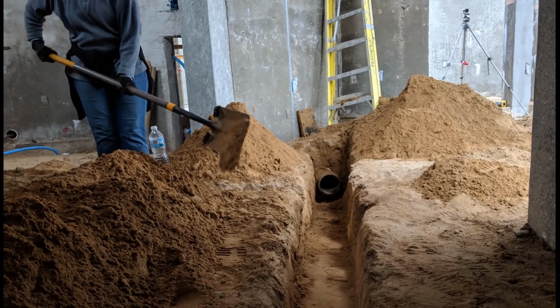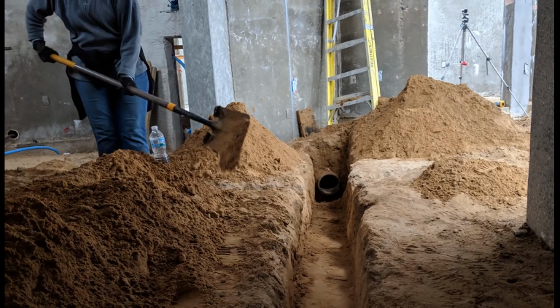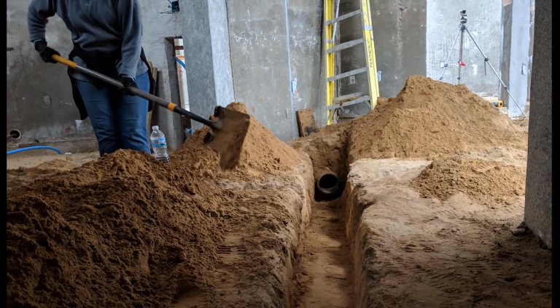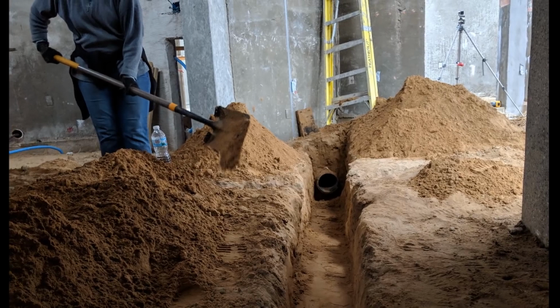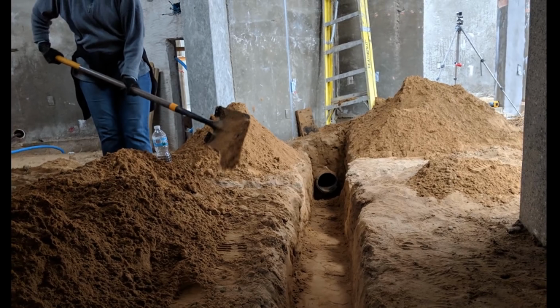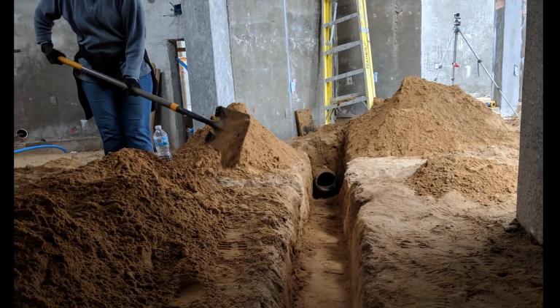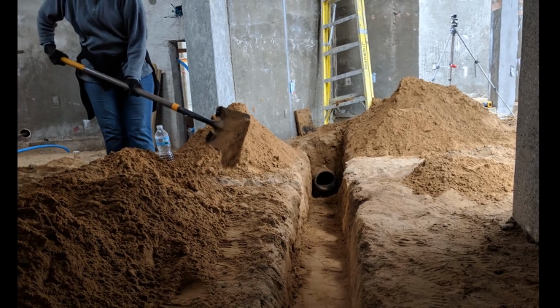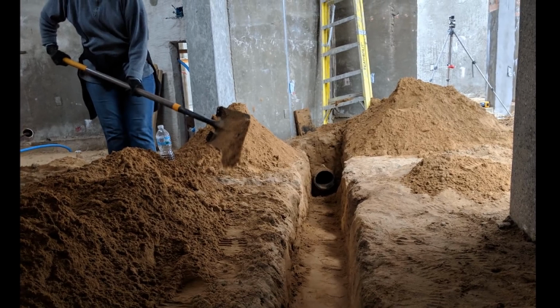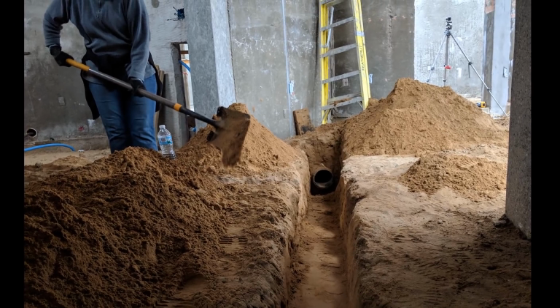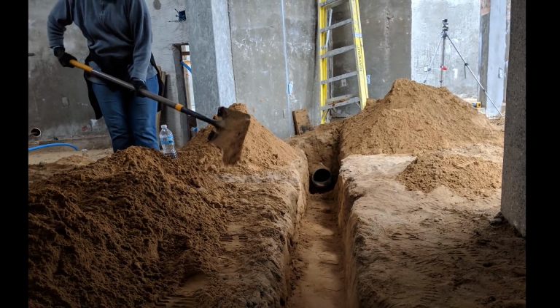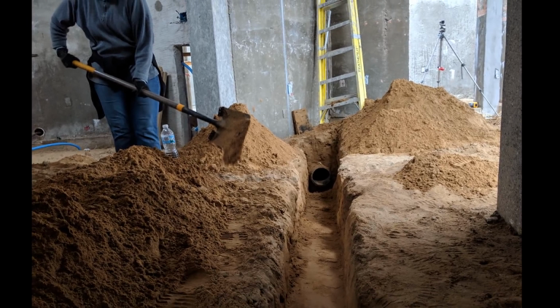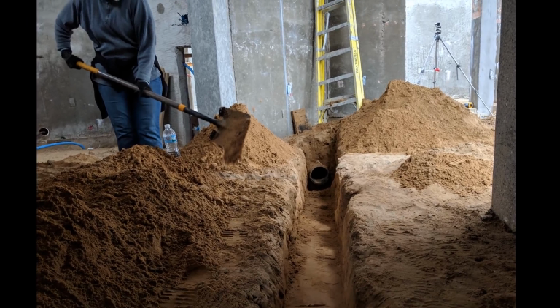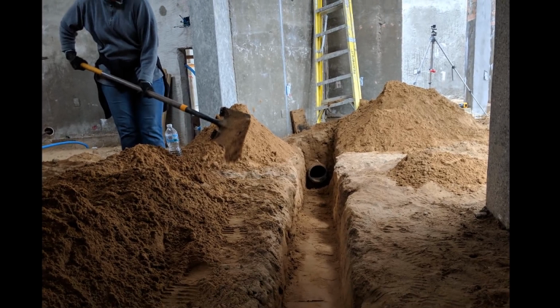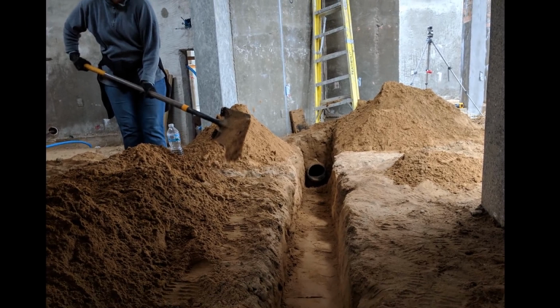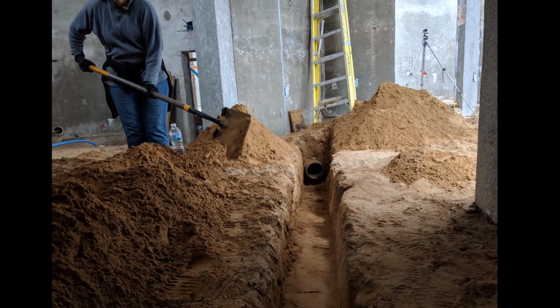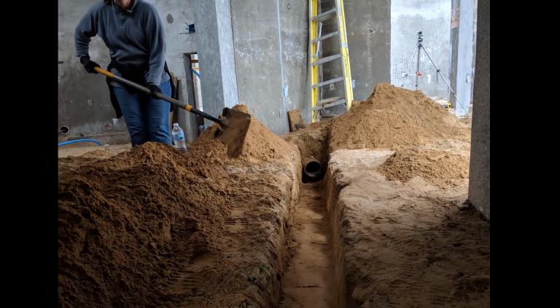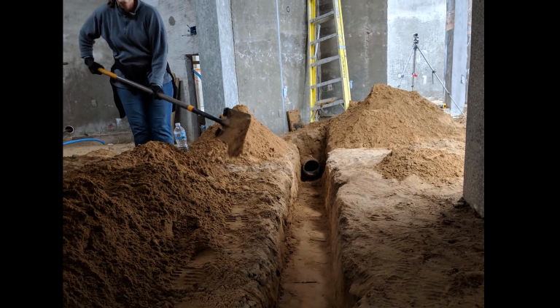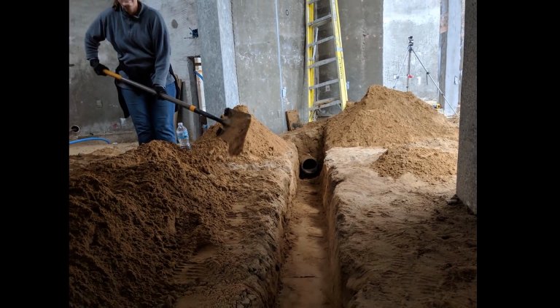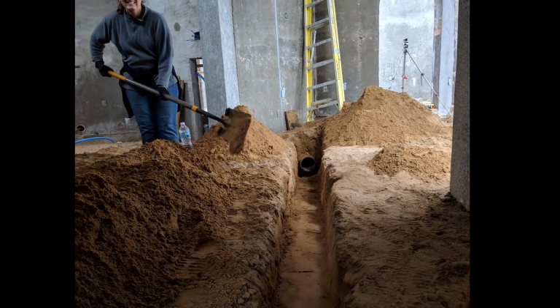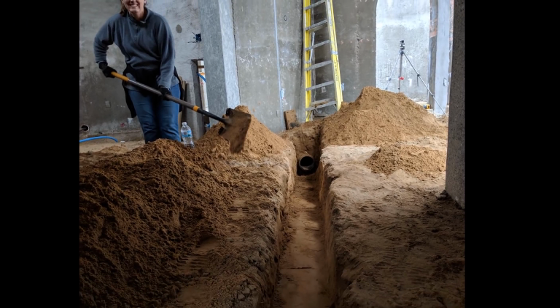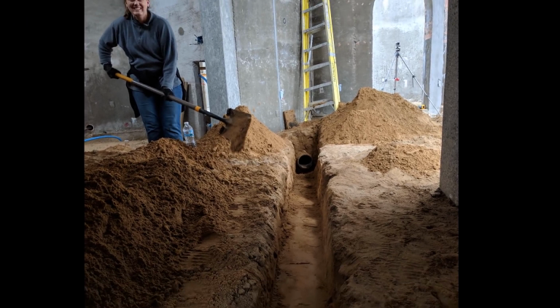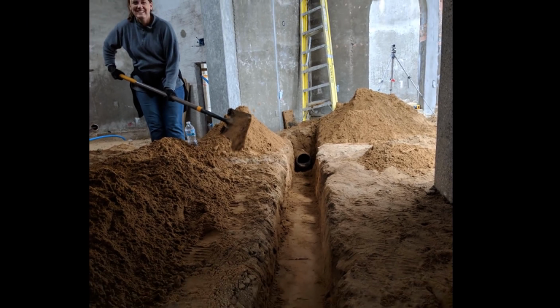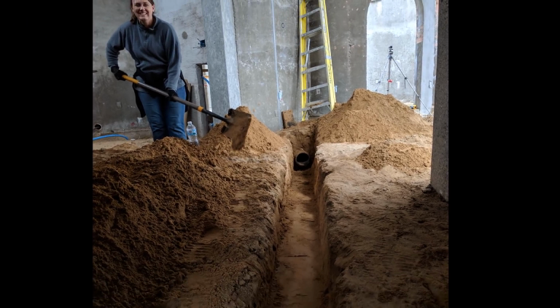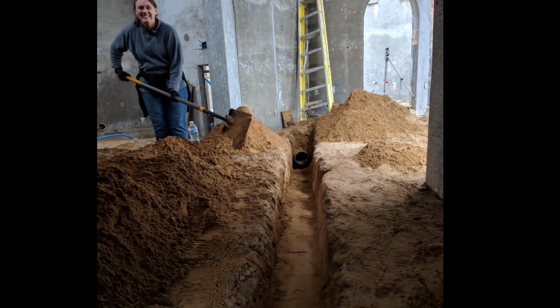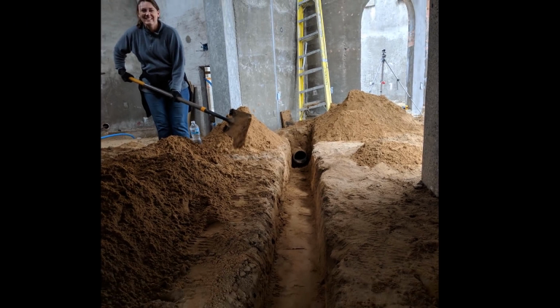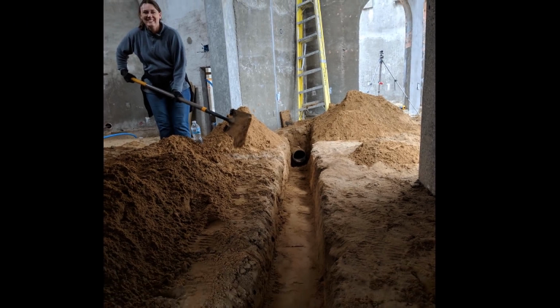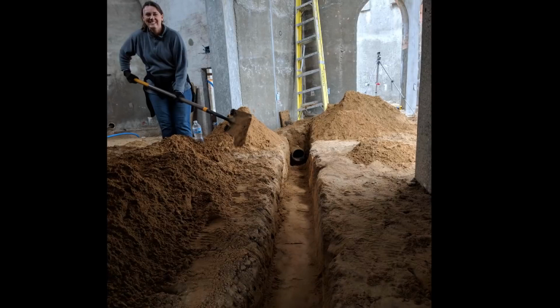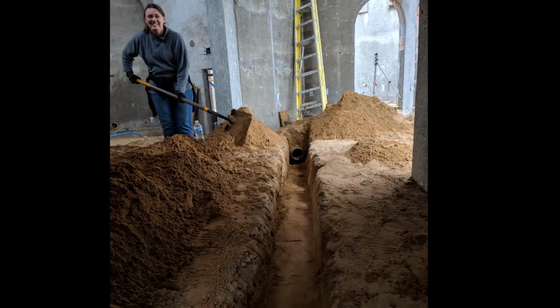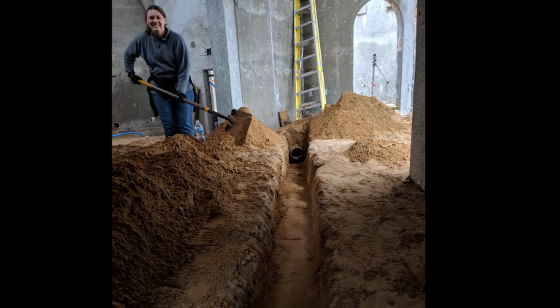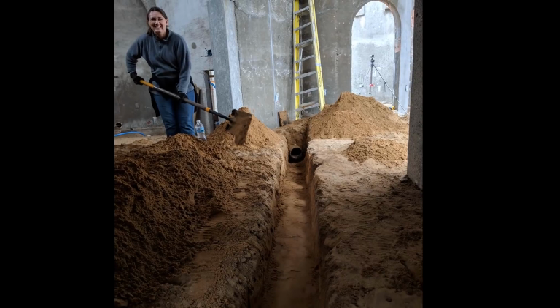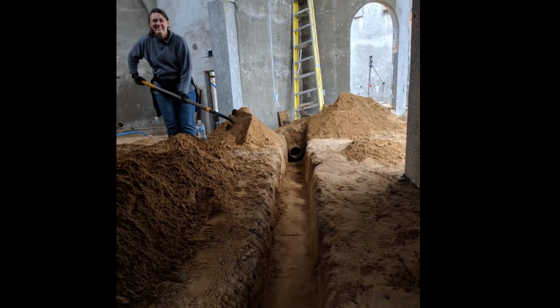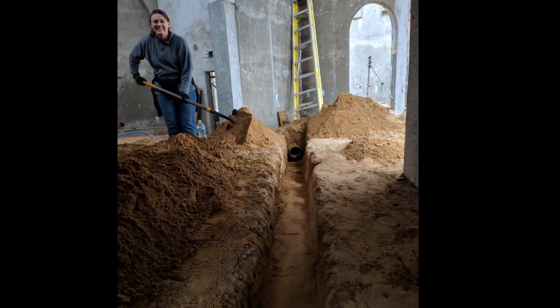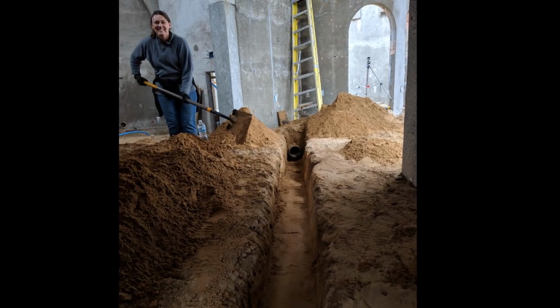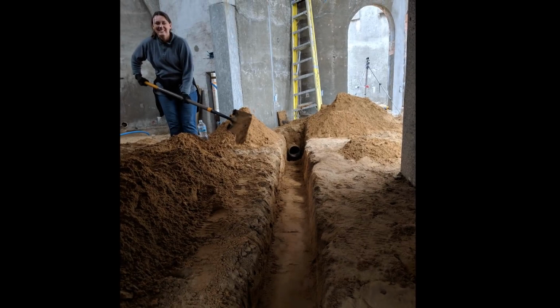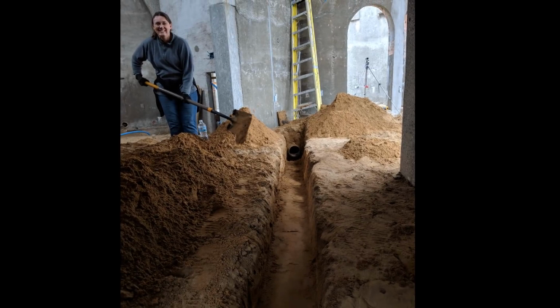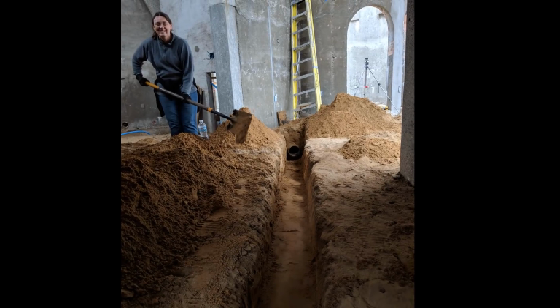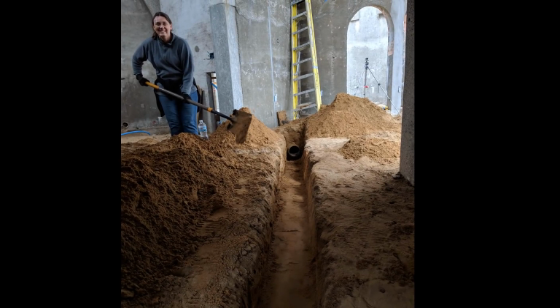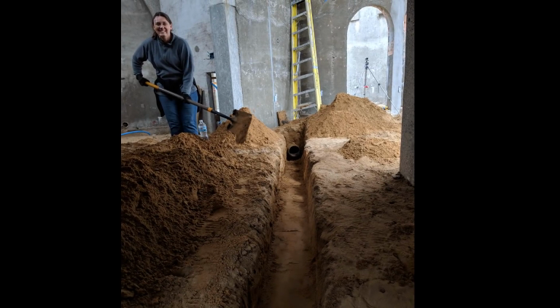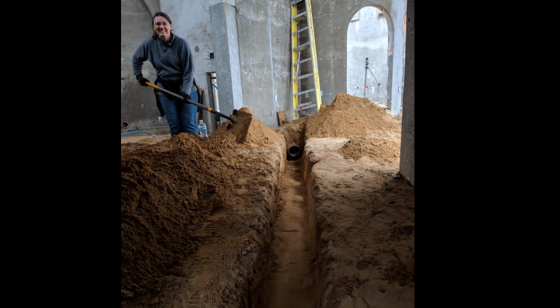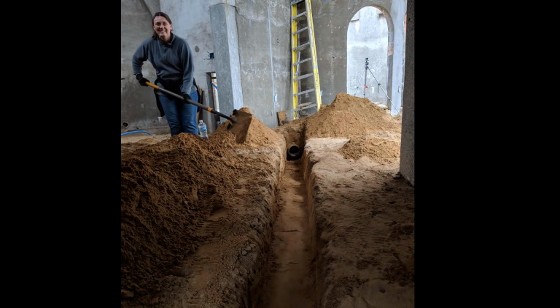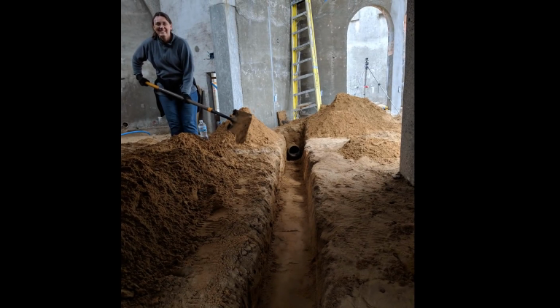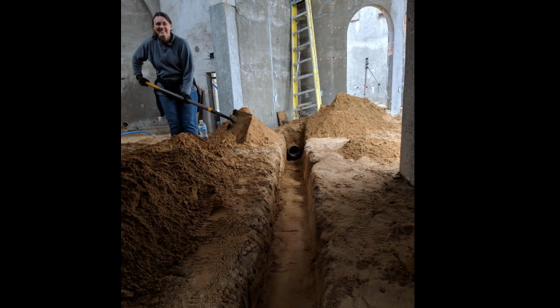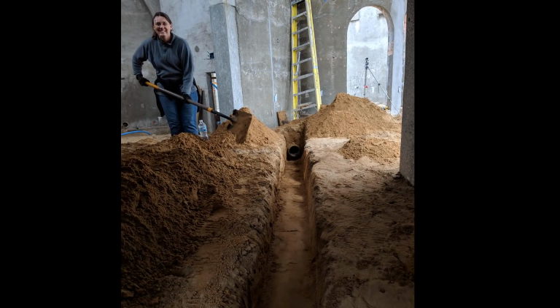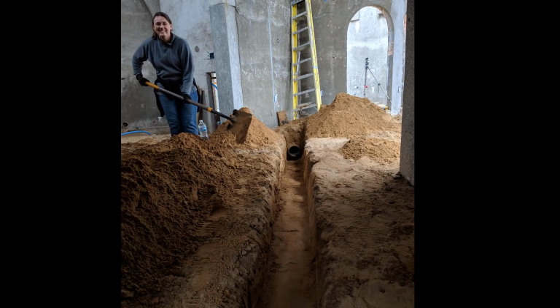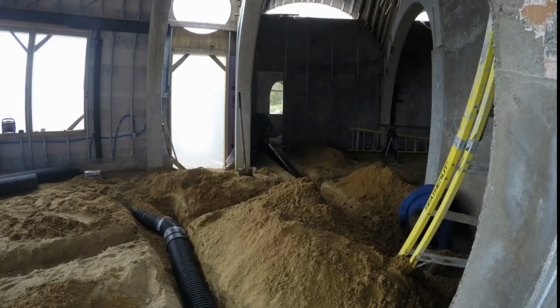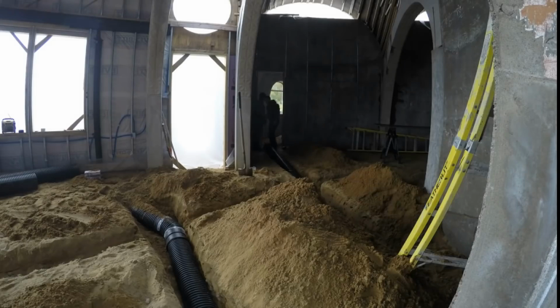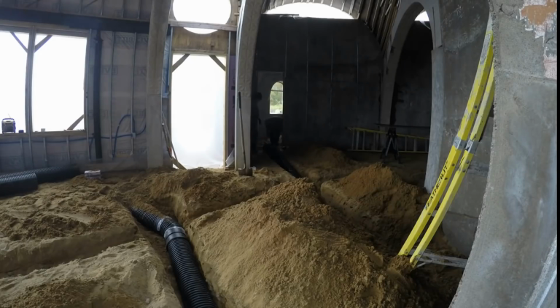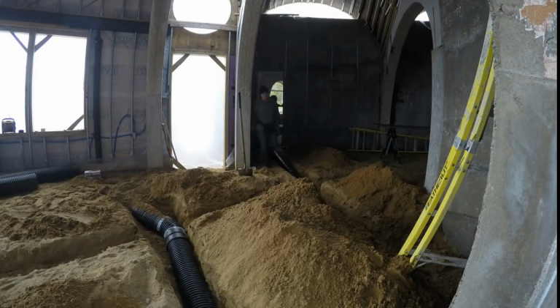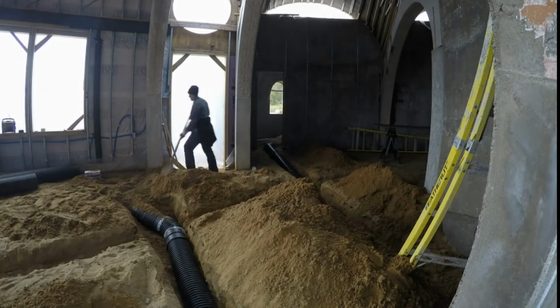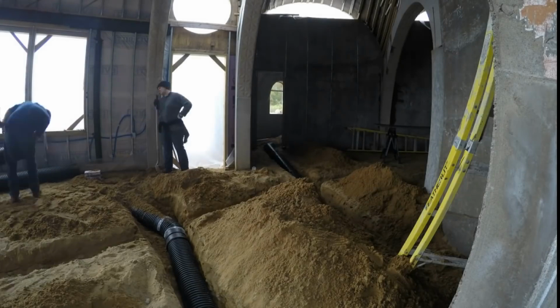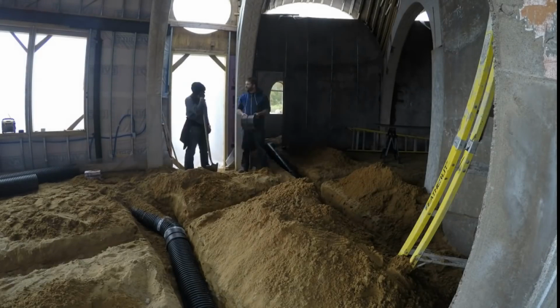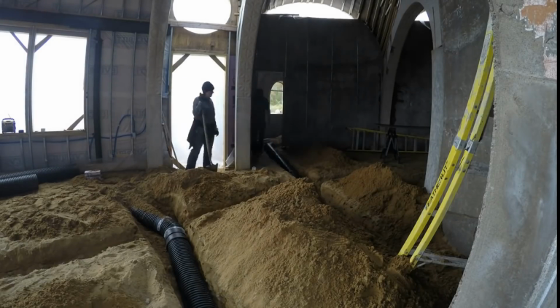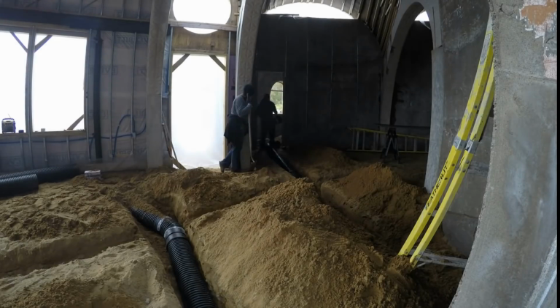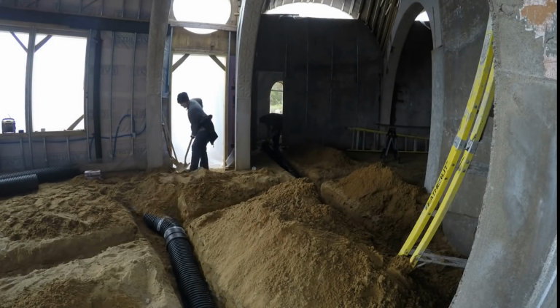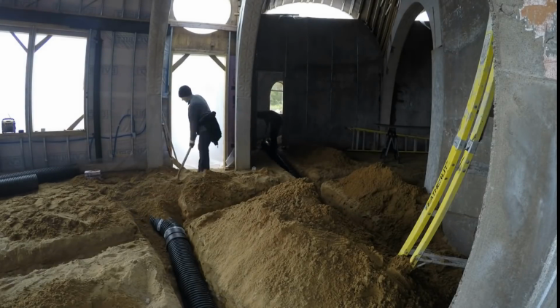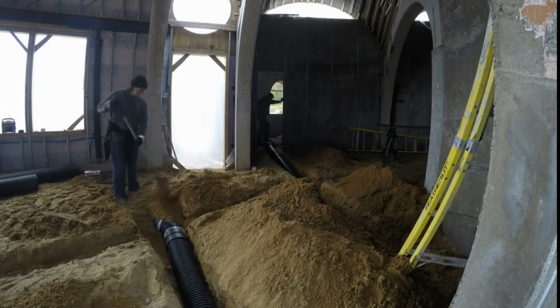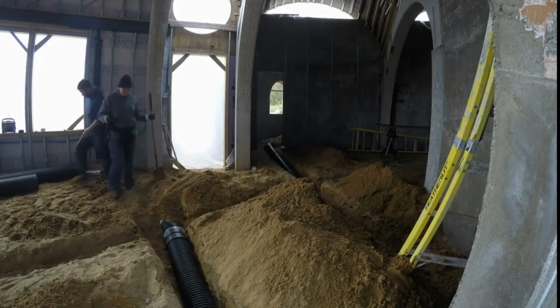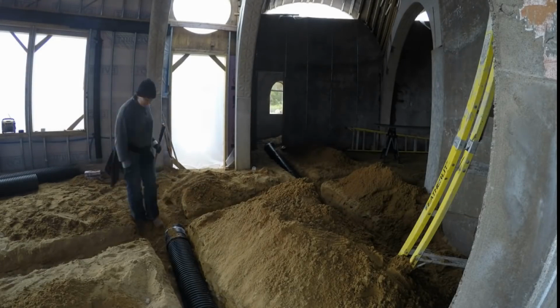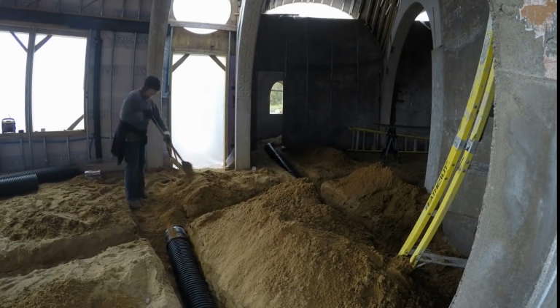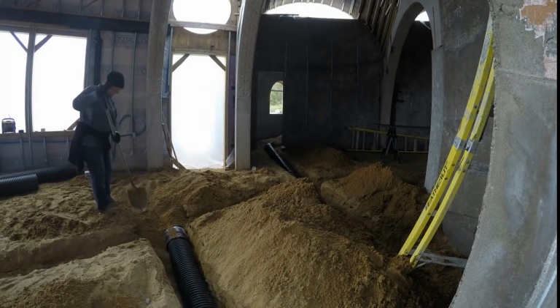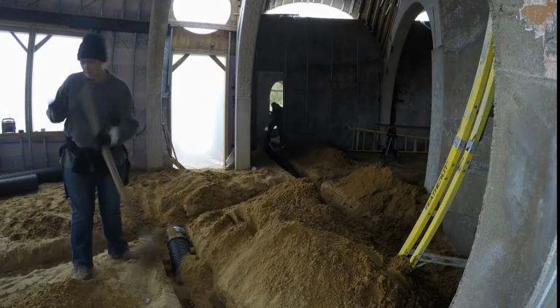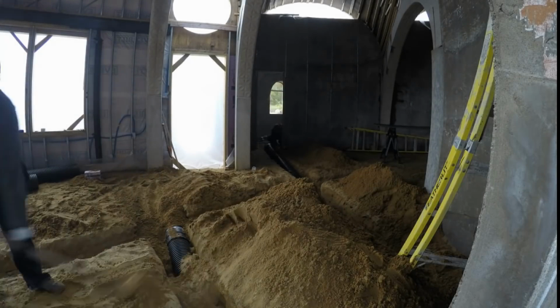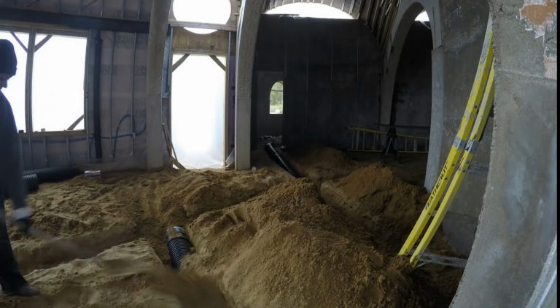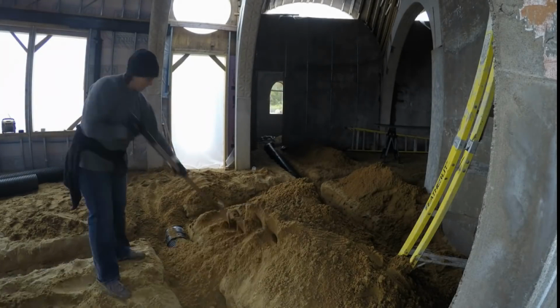This pic is showing the trench for the office ventilation tube and the previous piece that we connected it to. Once all the tubes were in place, we could start to backfill.